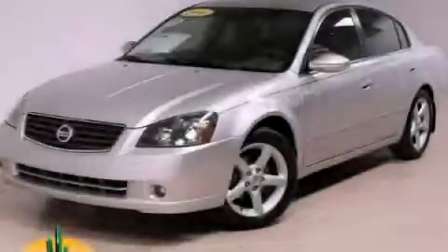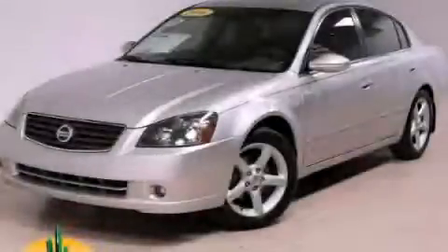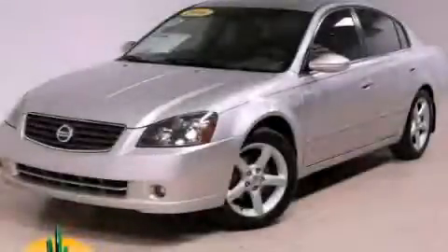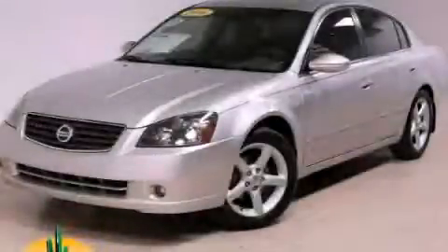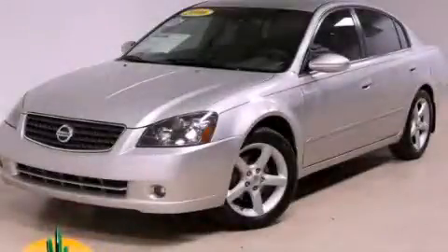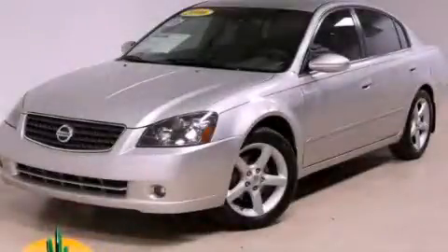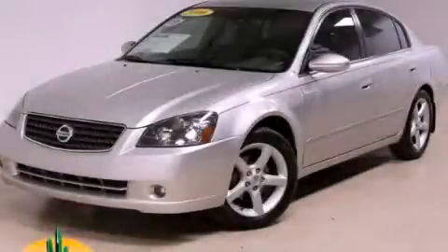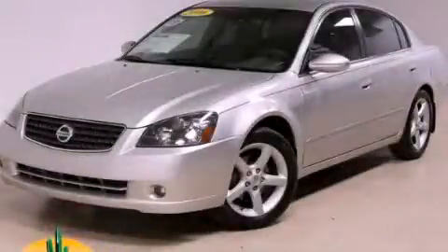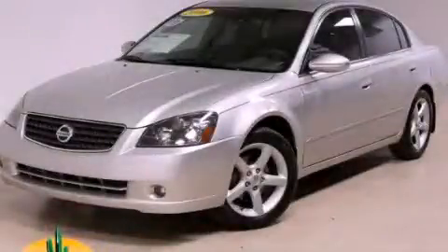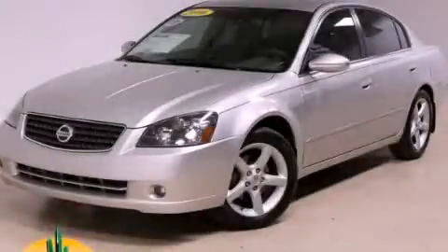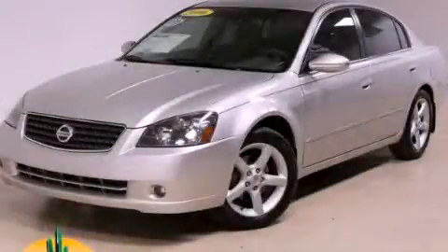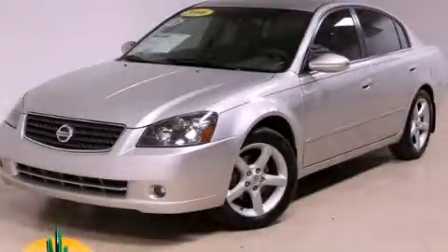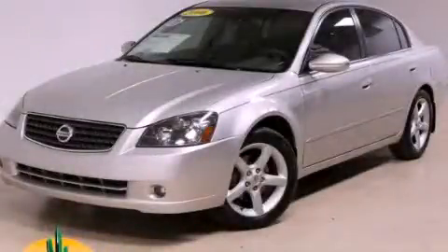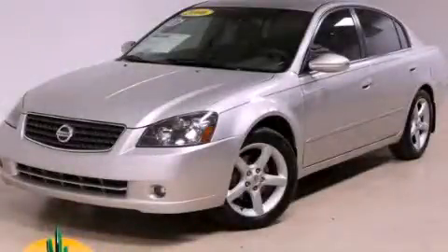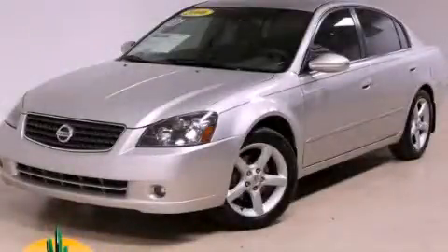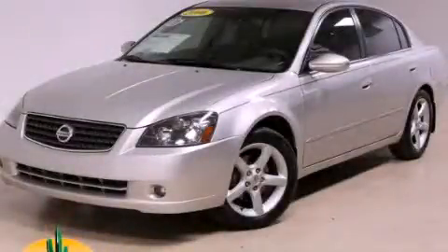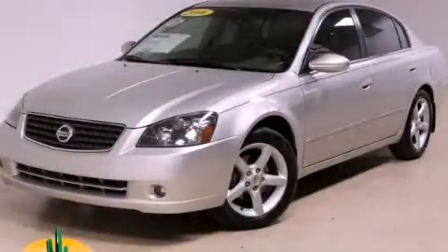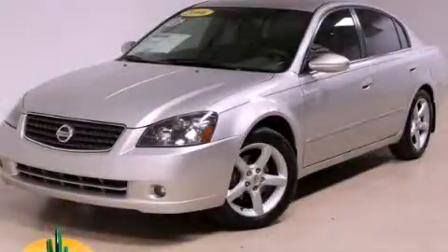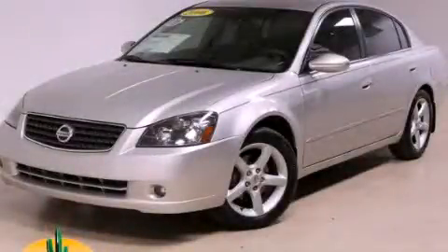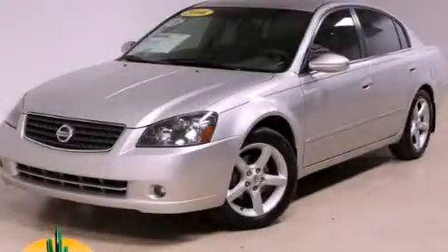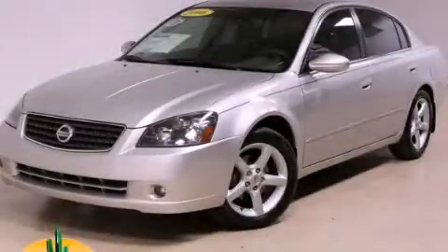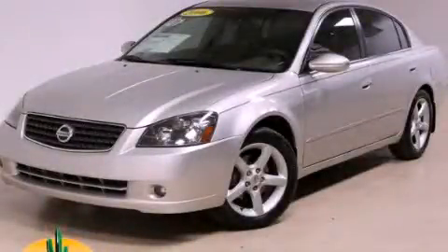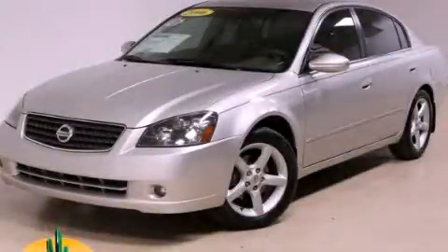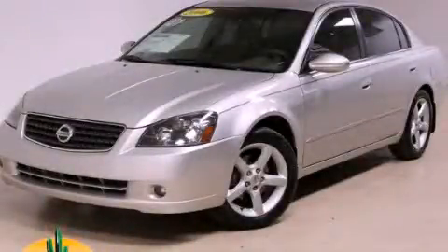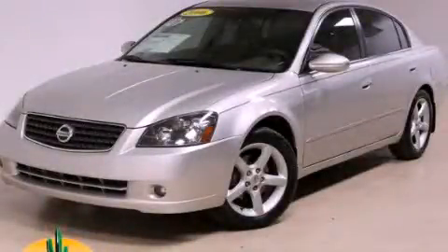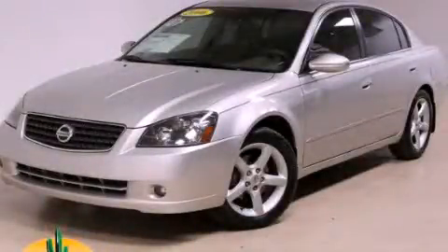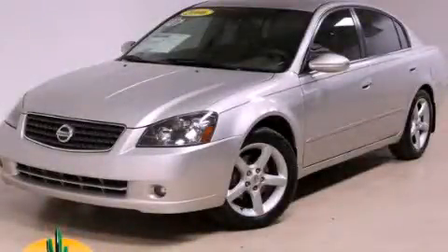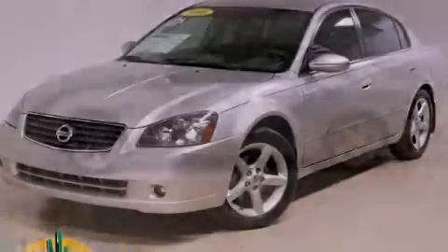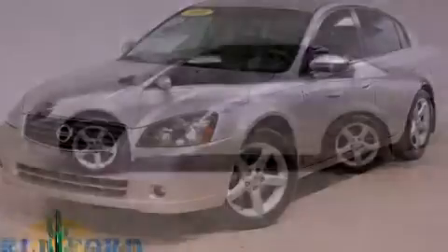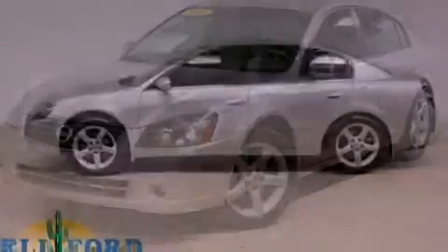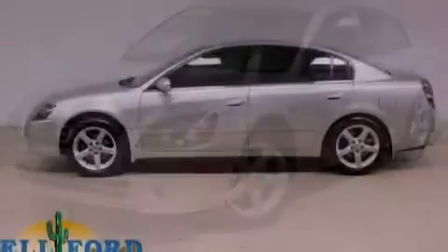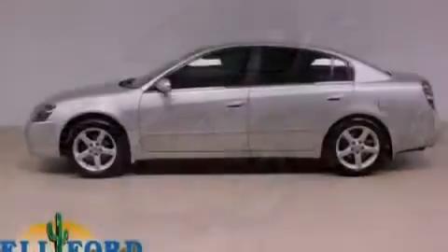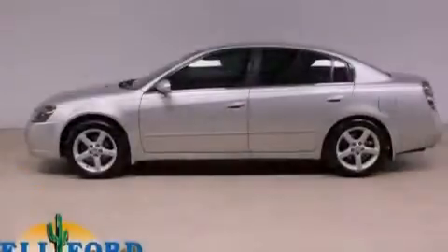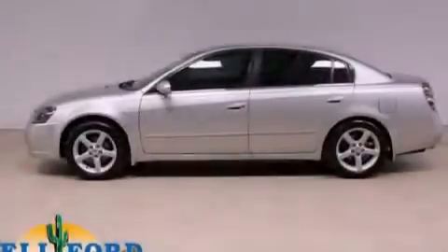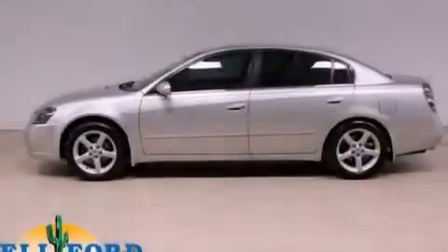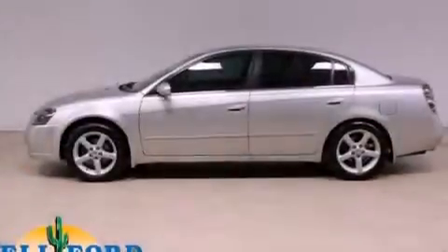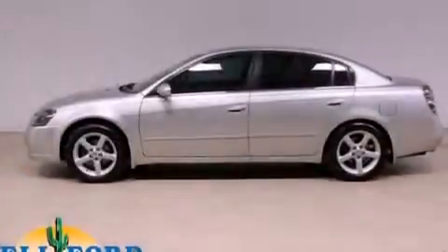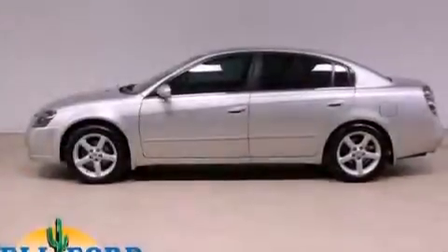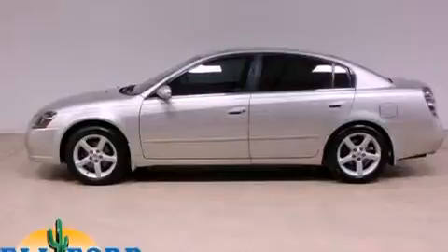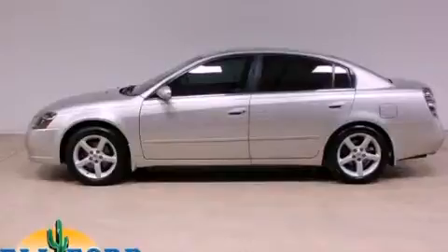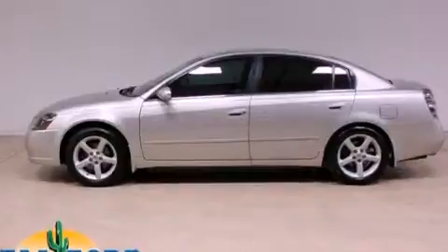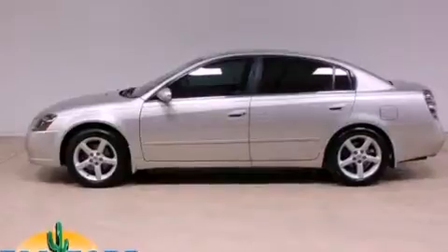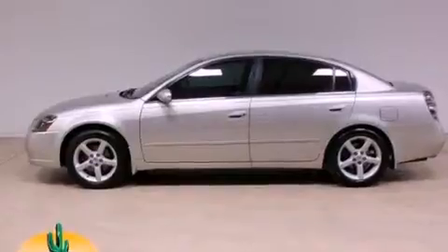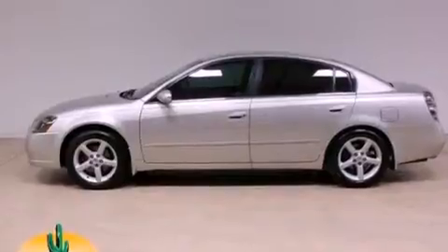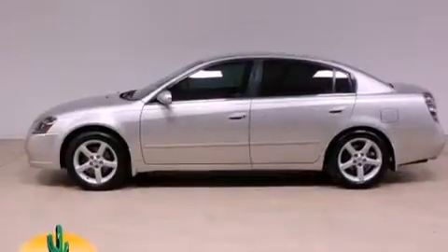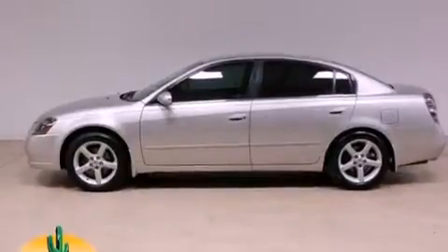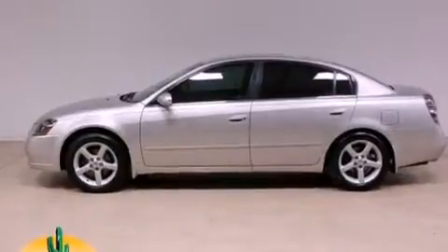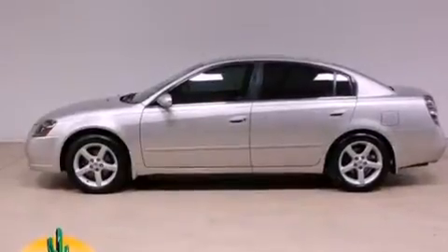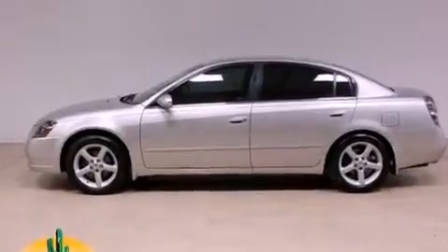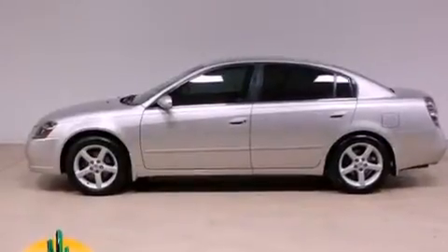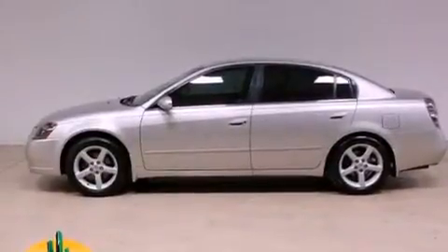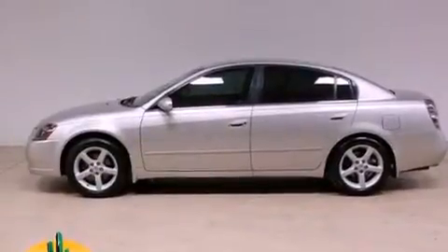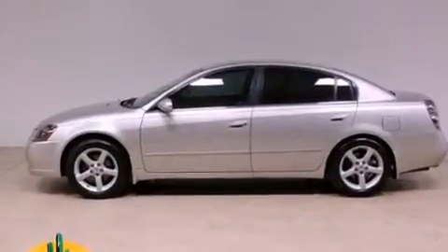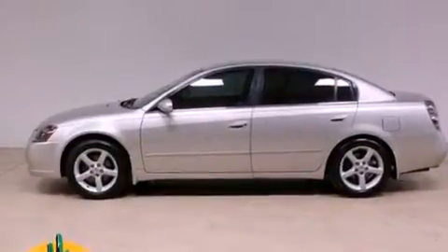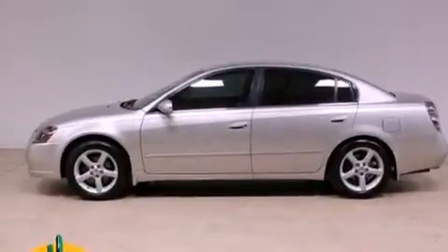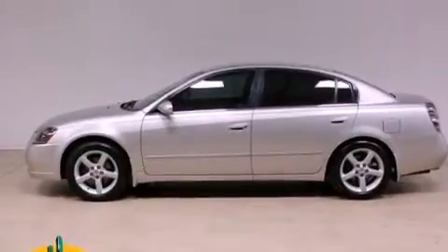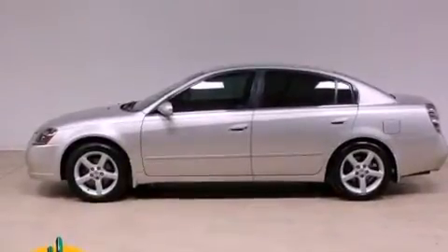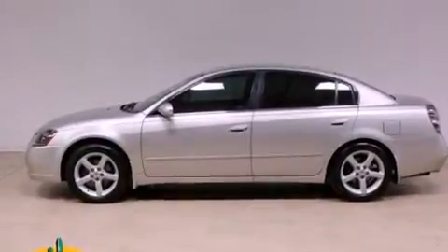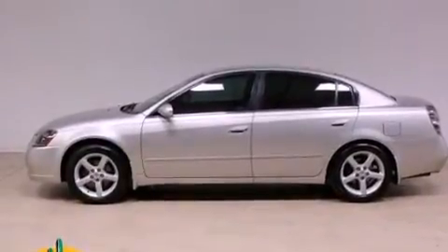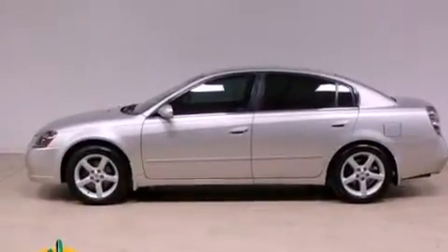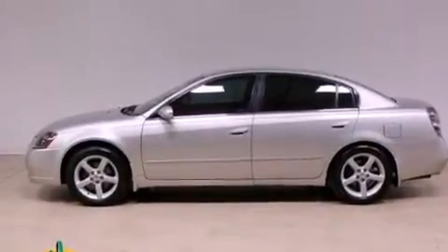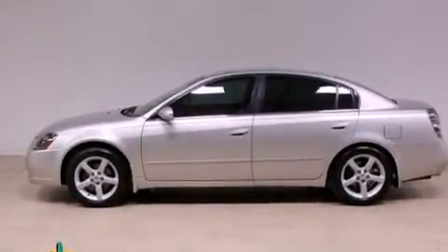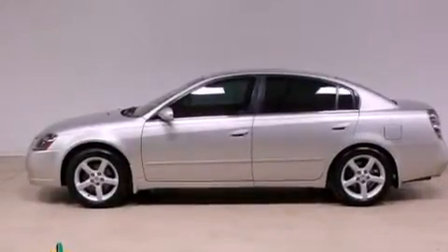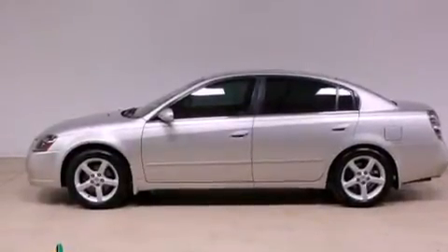This is a 2006 Nissan Altima. It has a 3.5-liter six-cylinder engine and an automatic transmission.